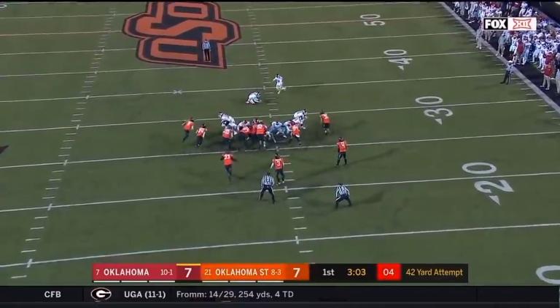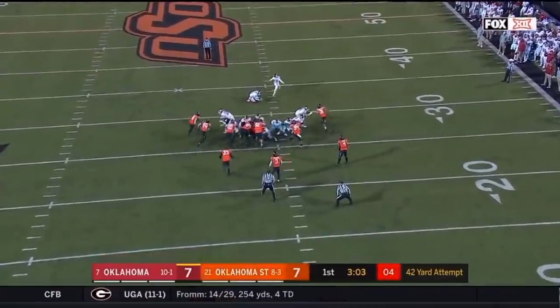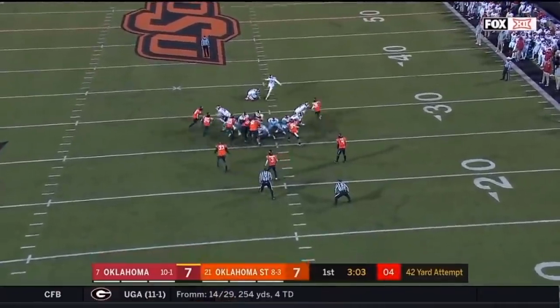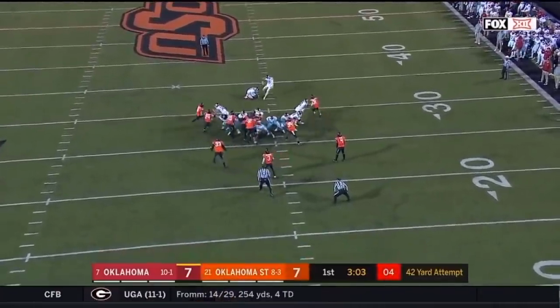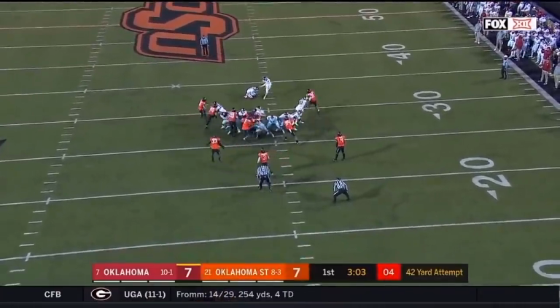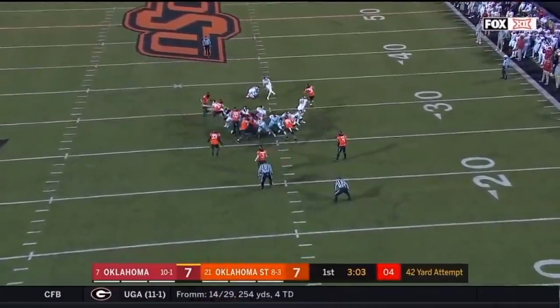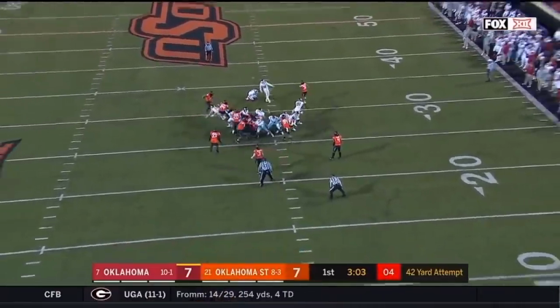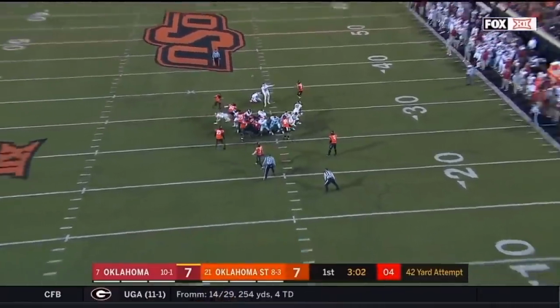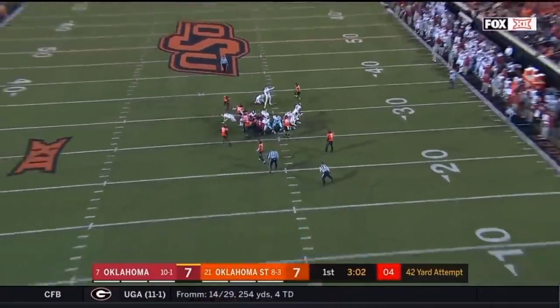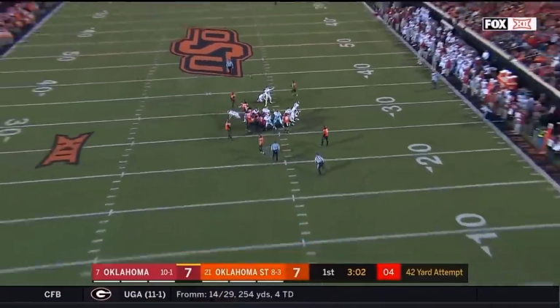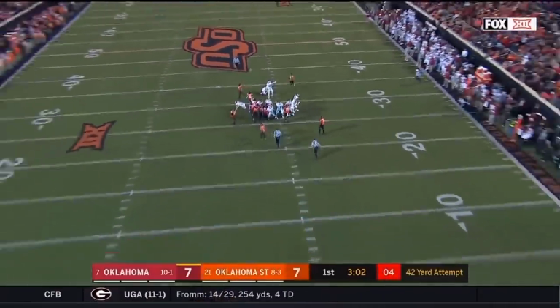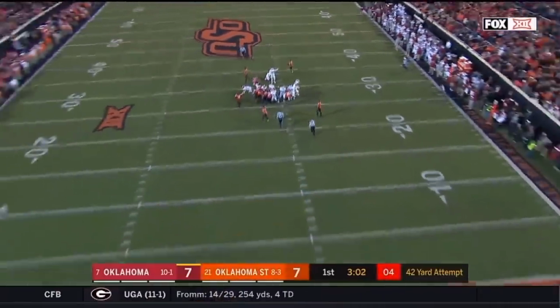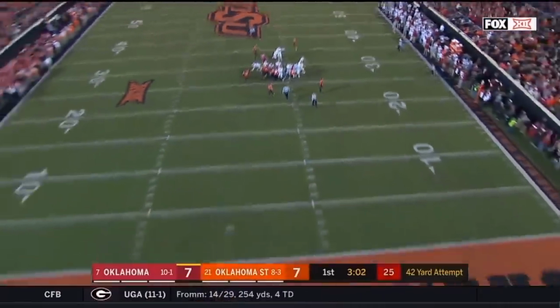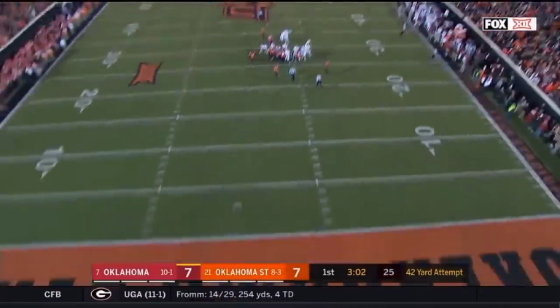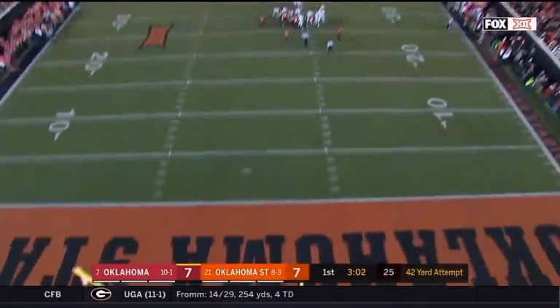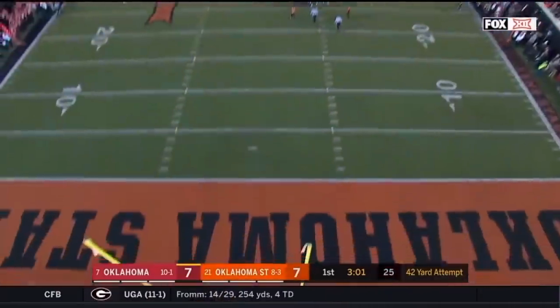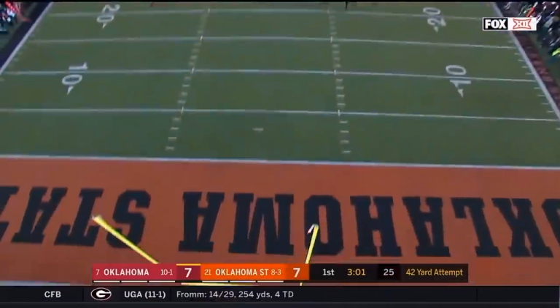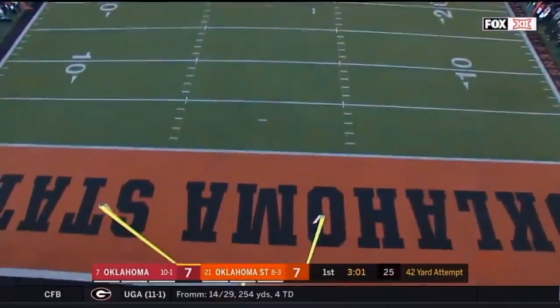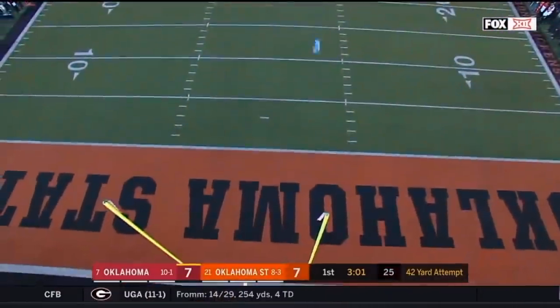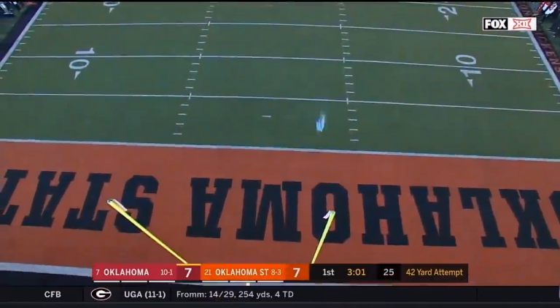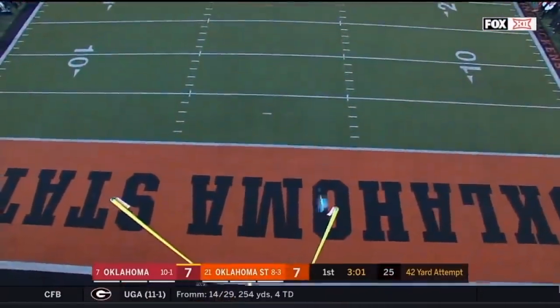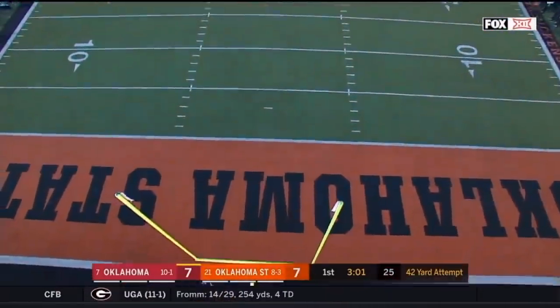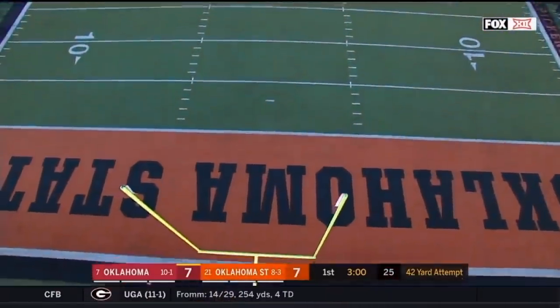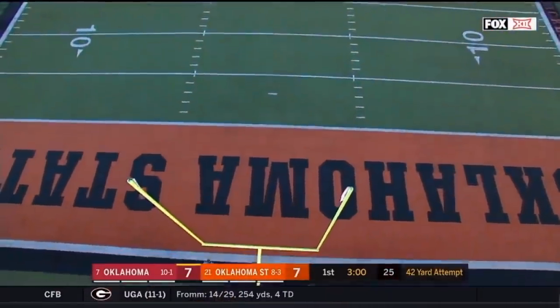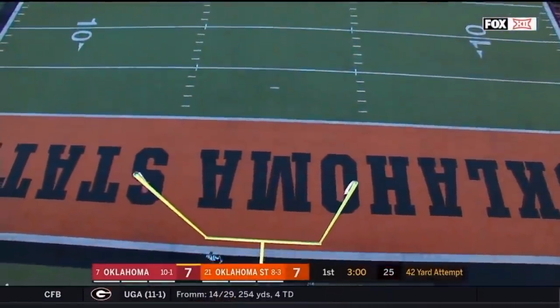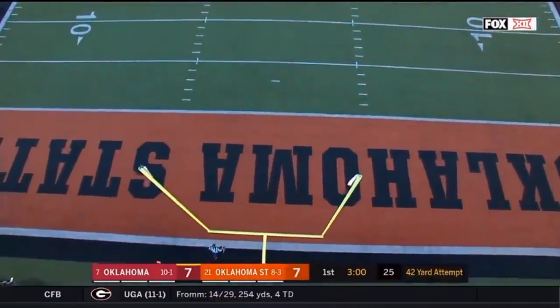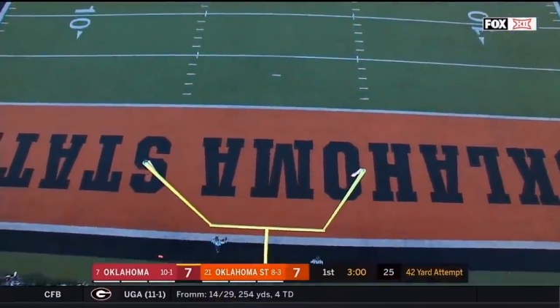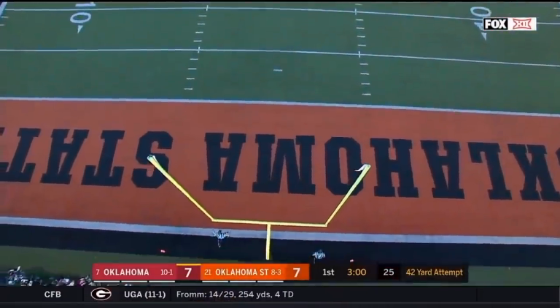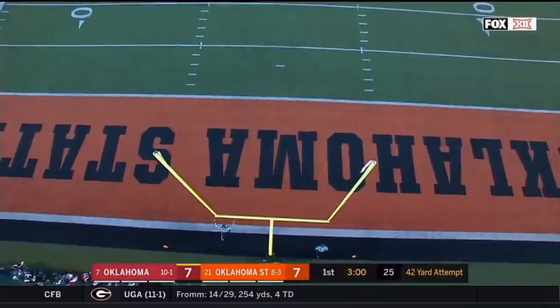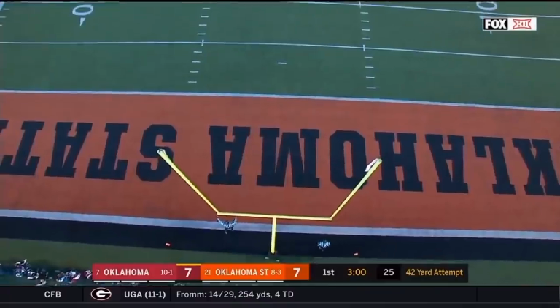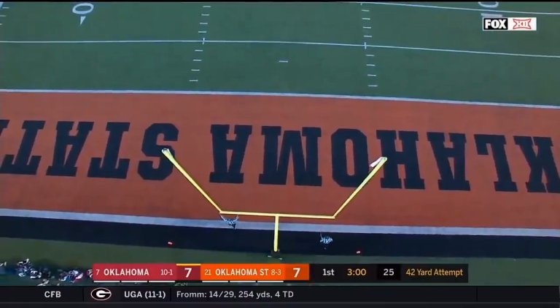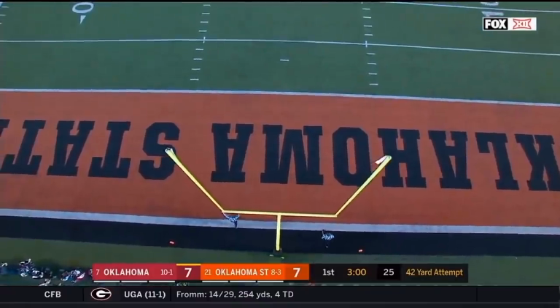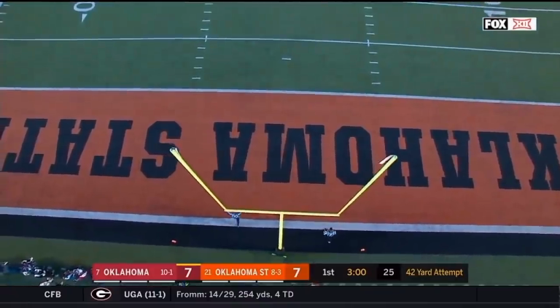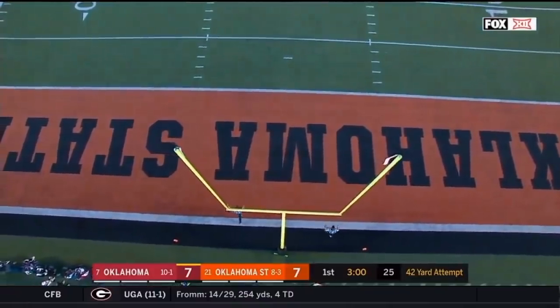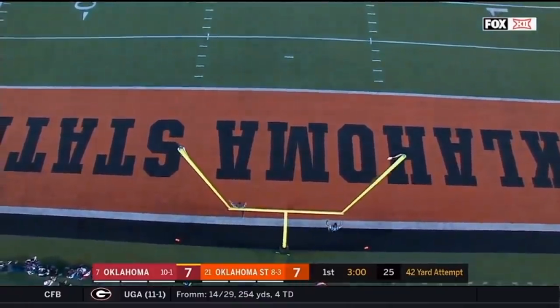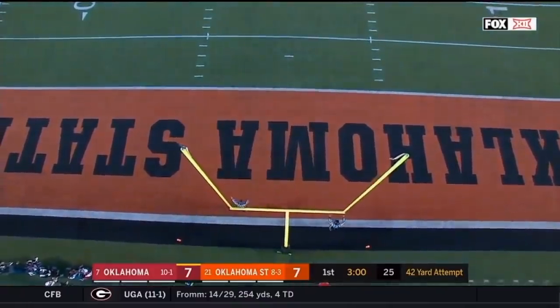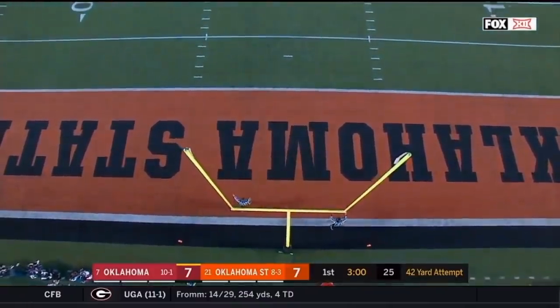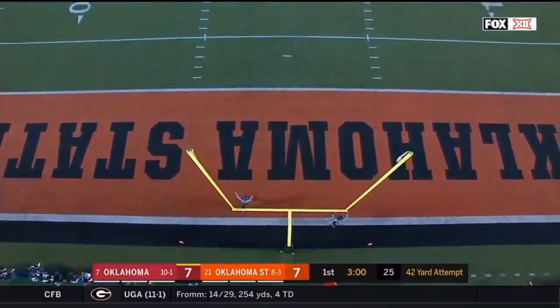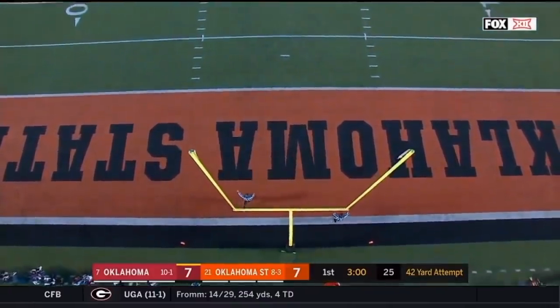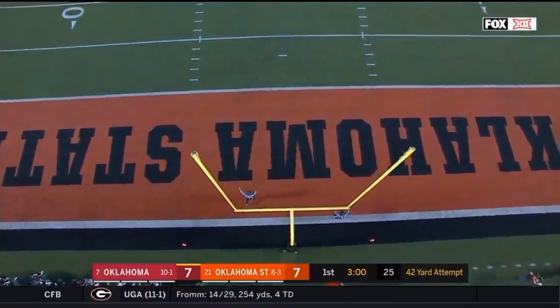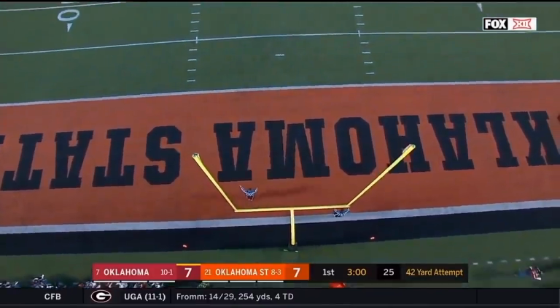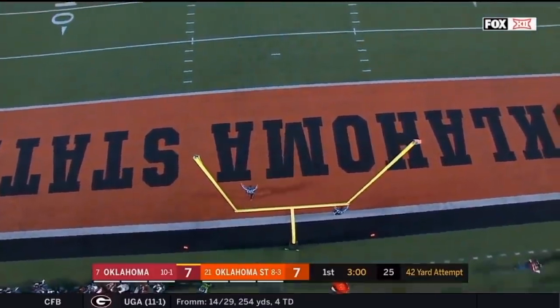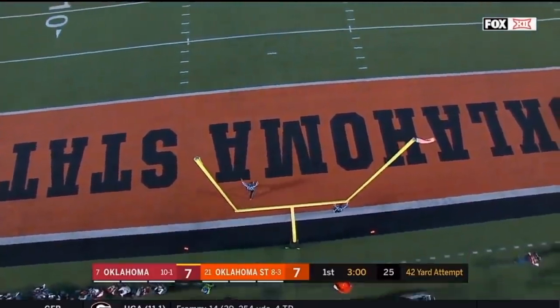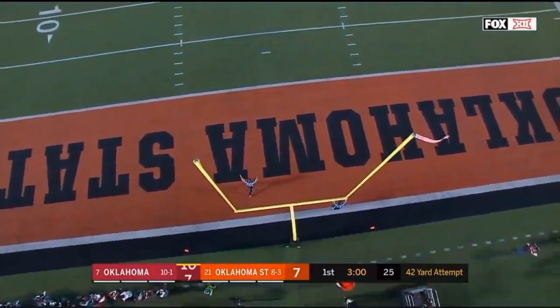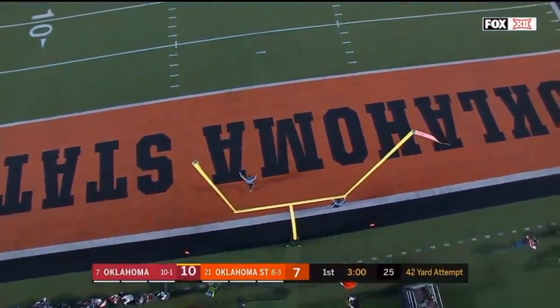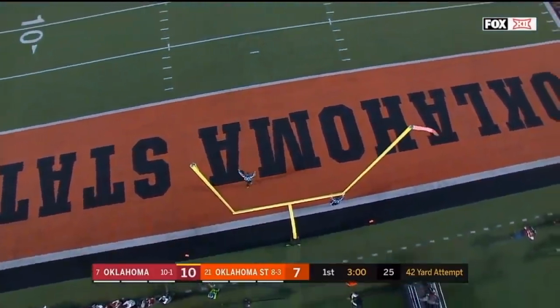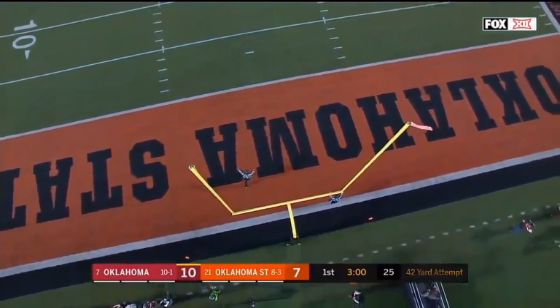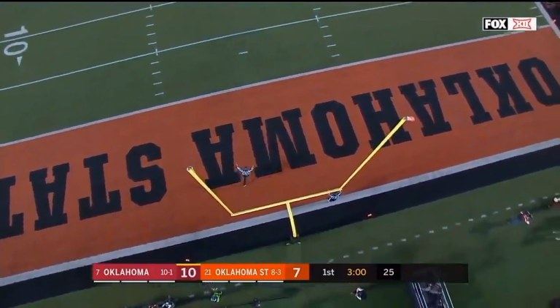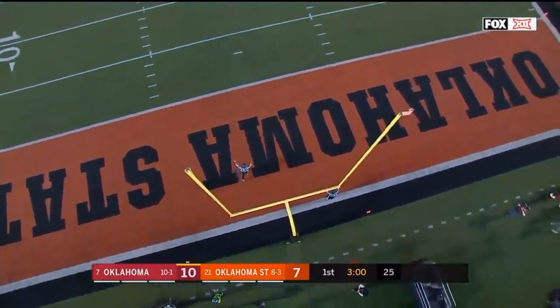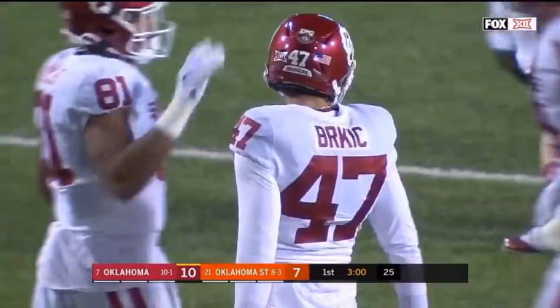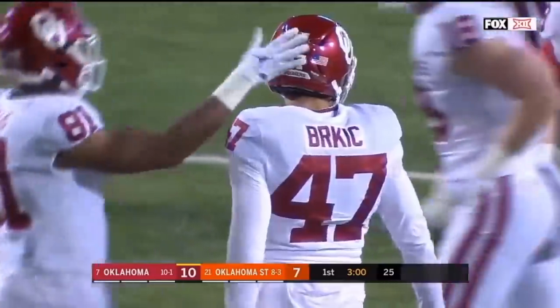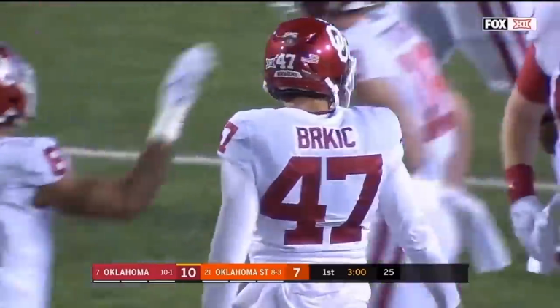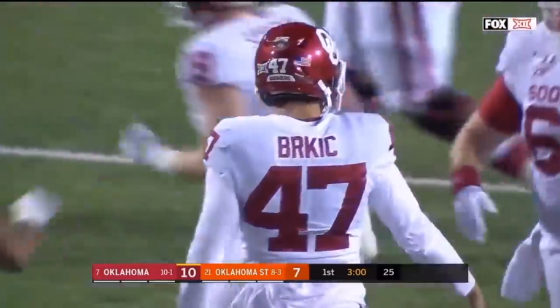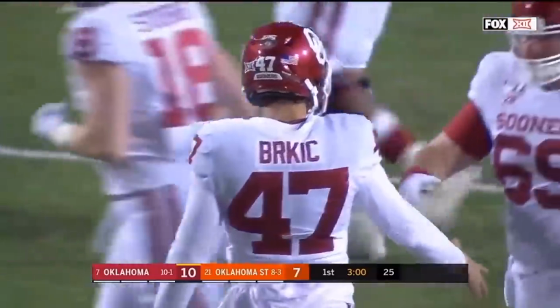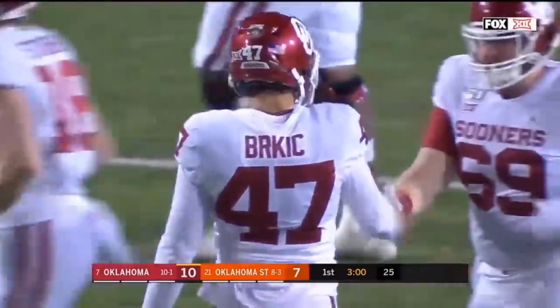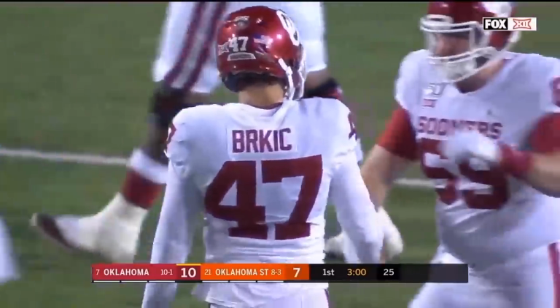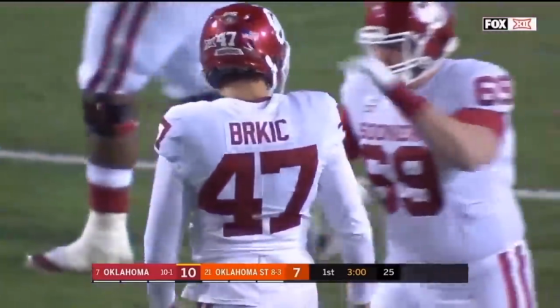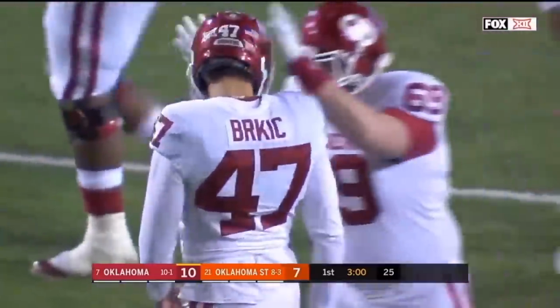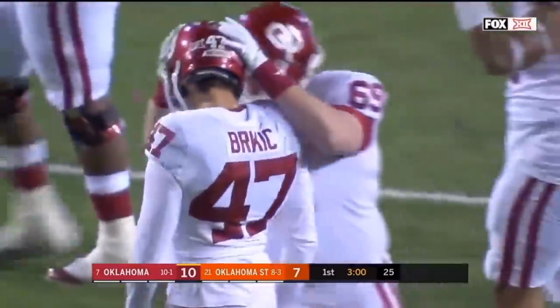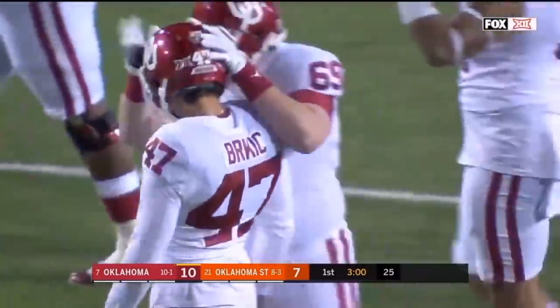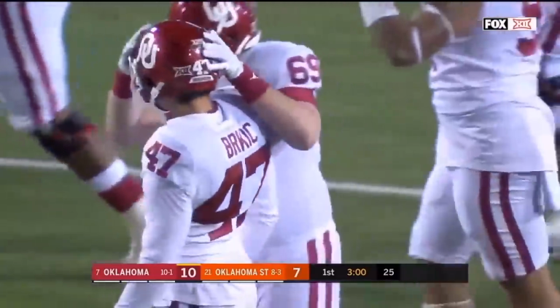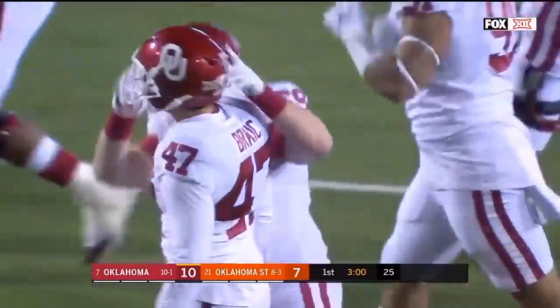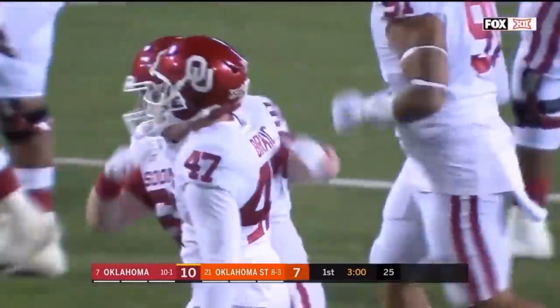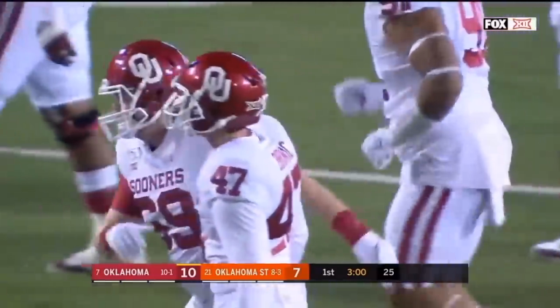Gabe Burkitsch, the redshirt freshman, coming right into your living room and is still perfect — 13 for 13 this season.